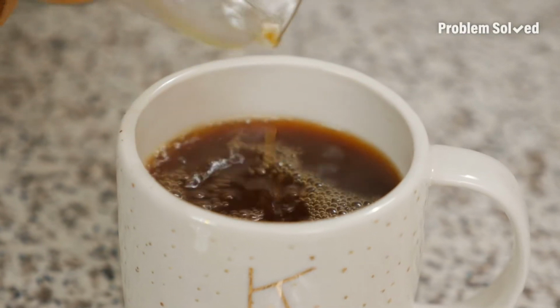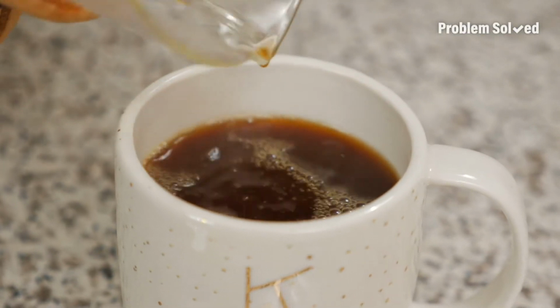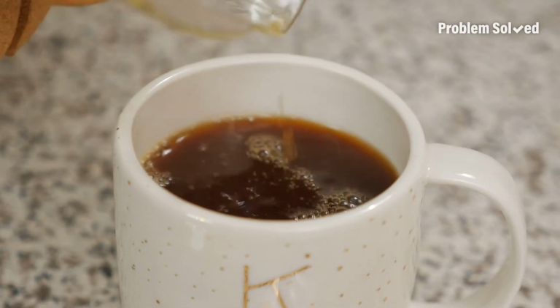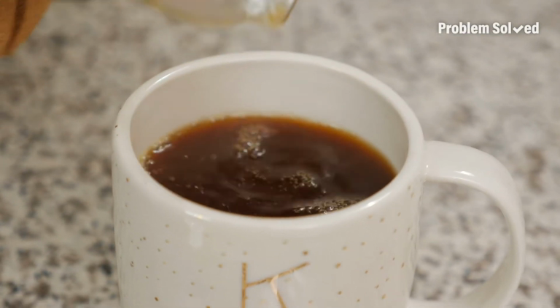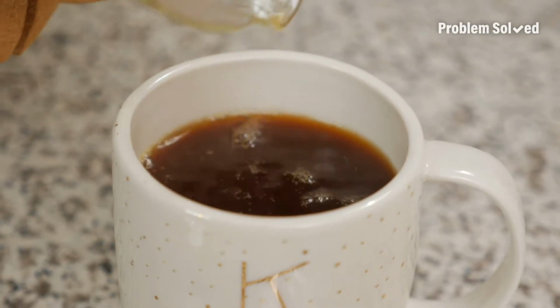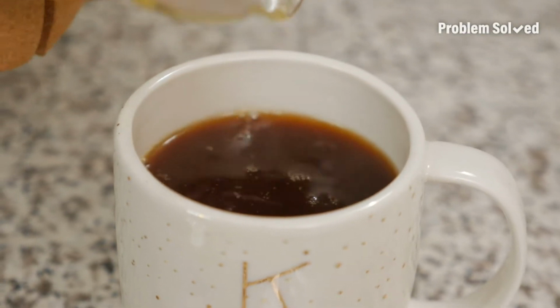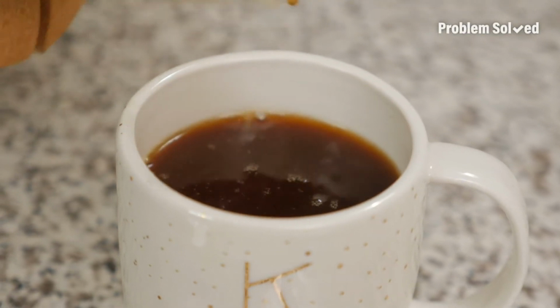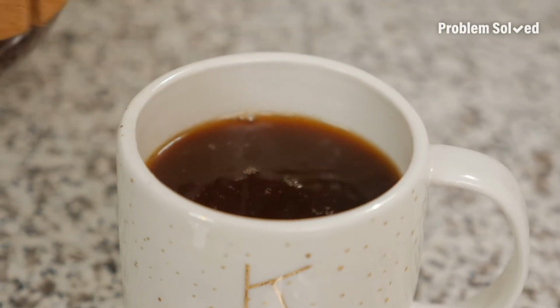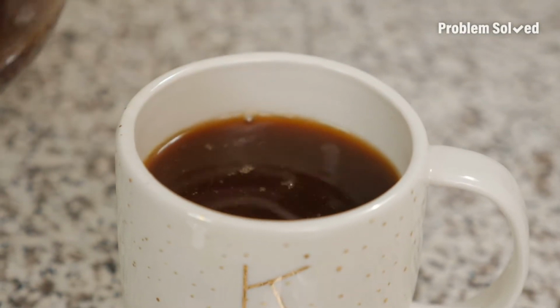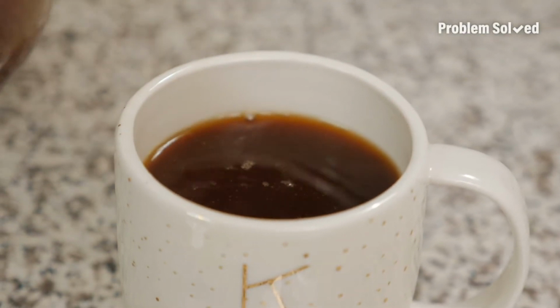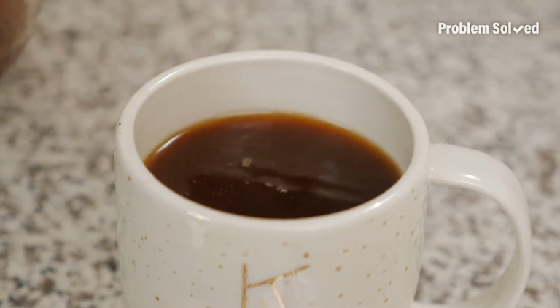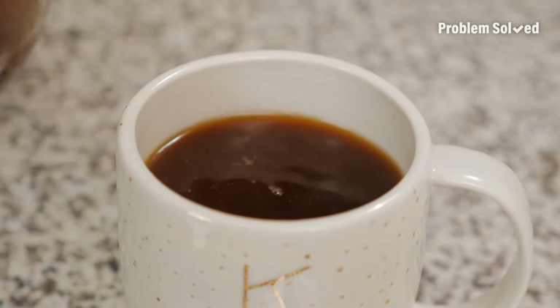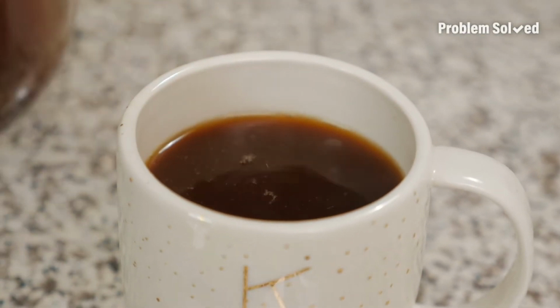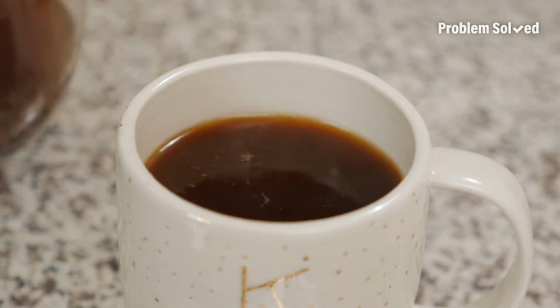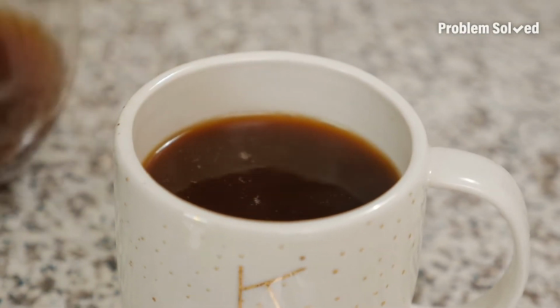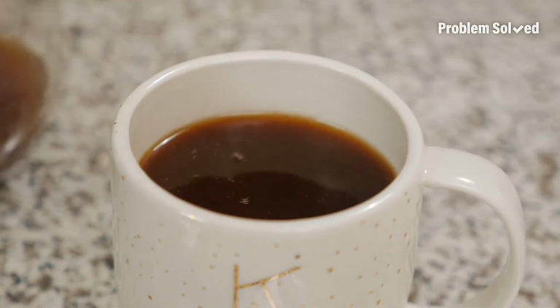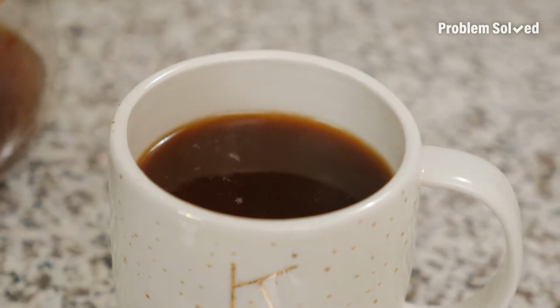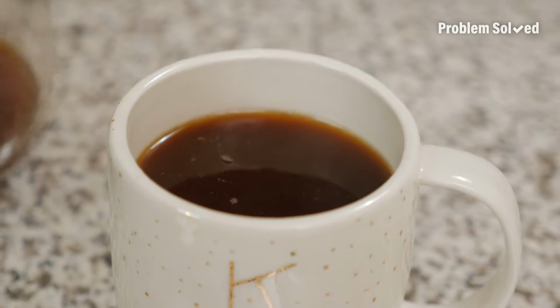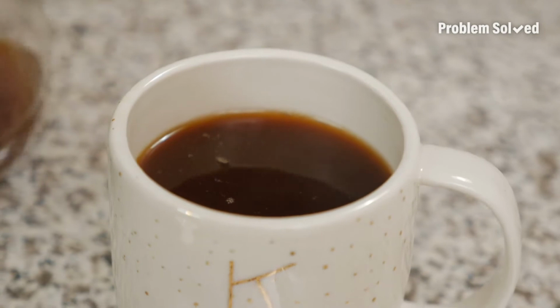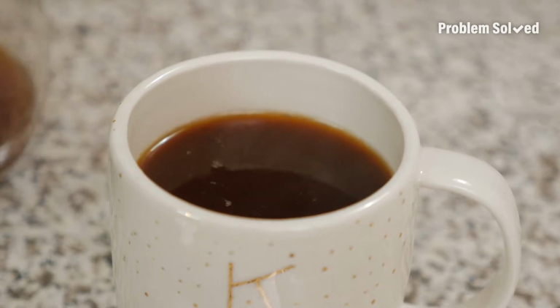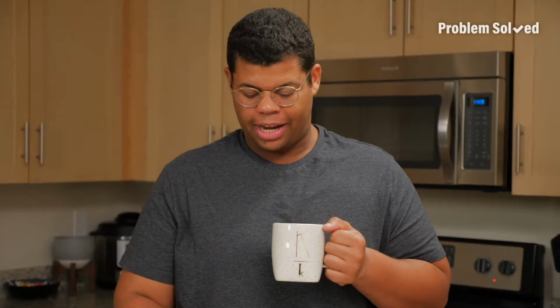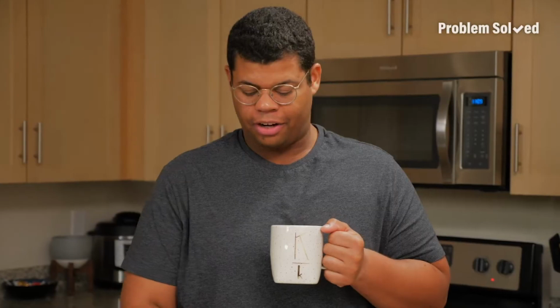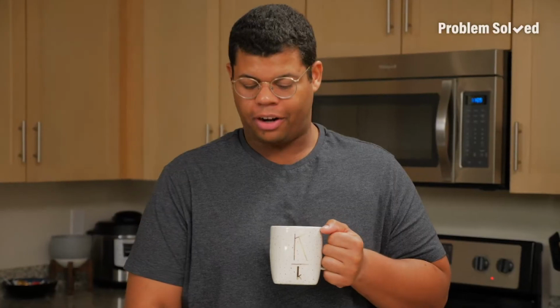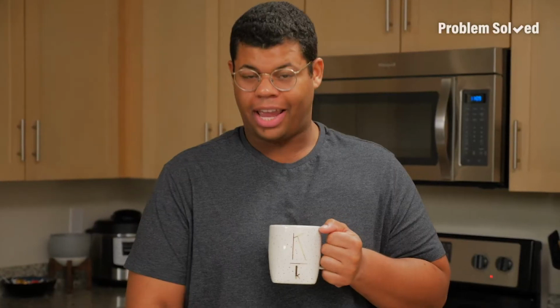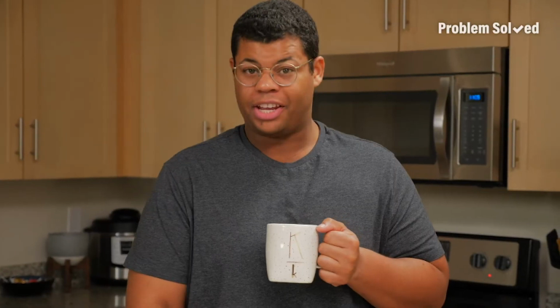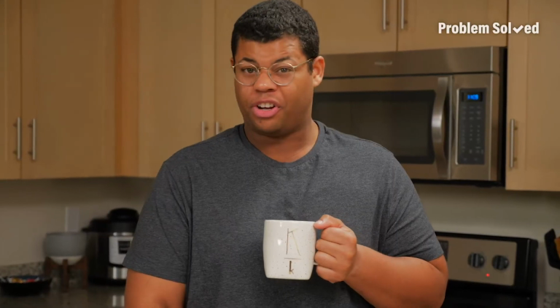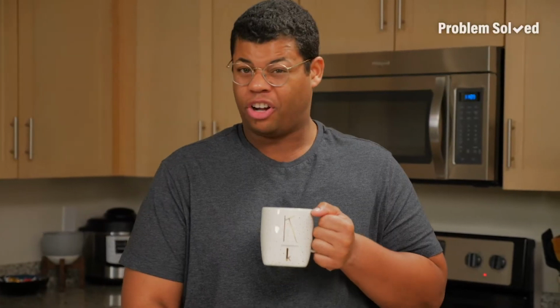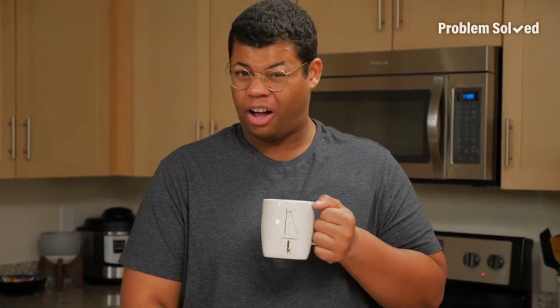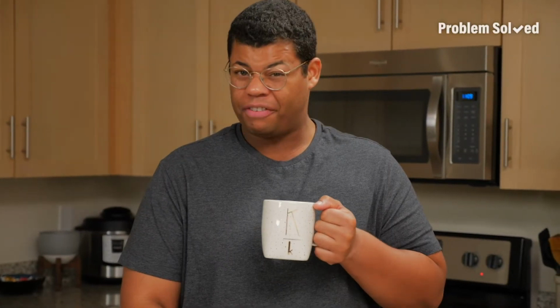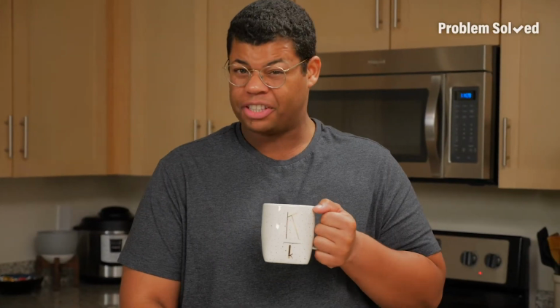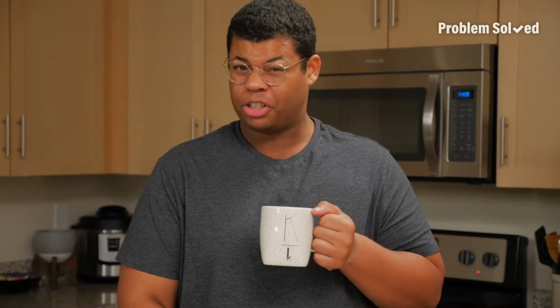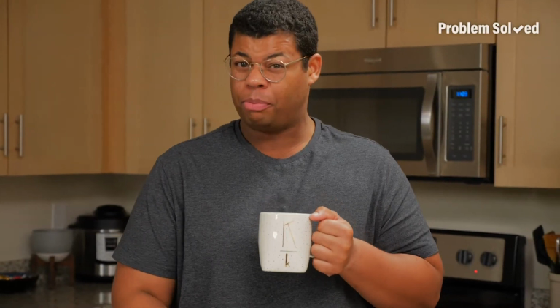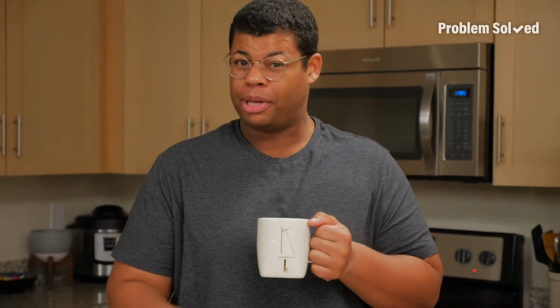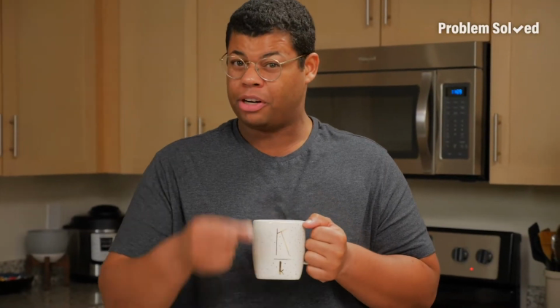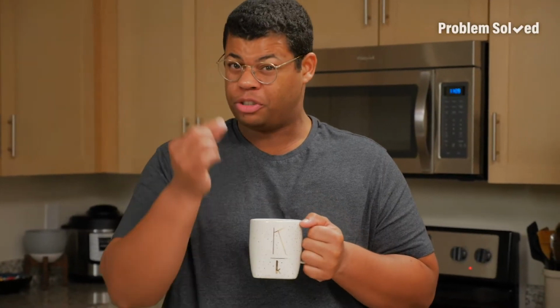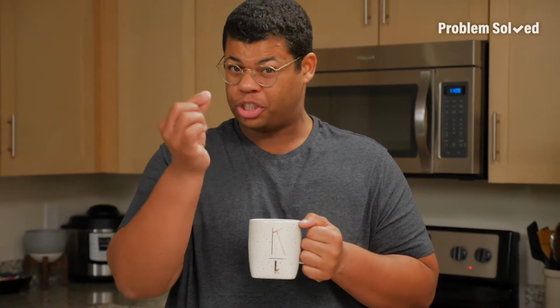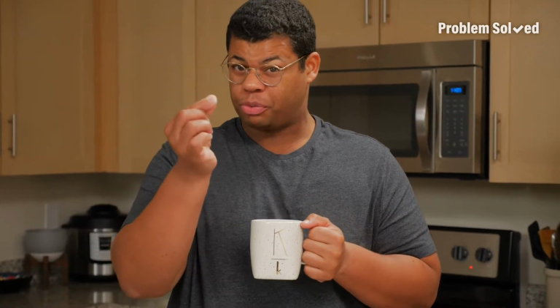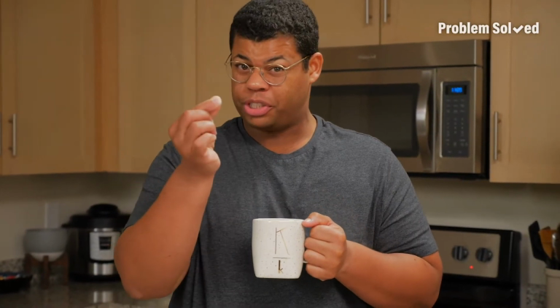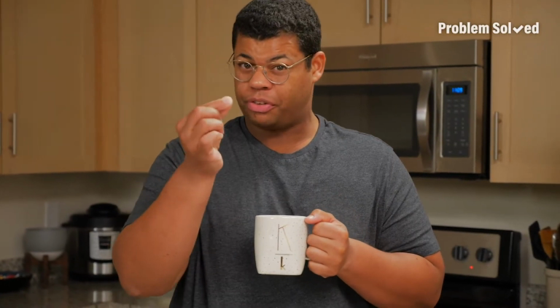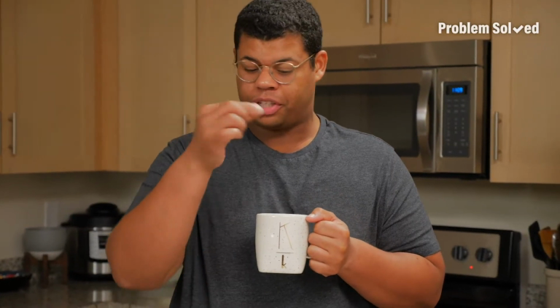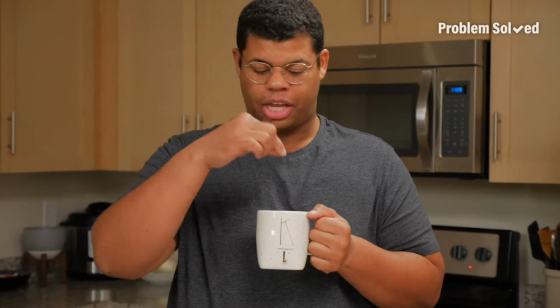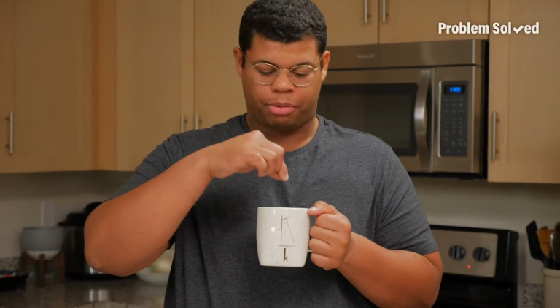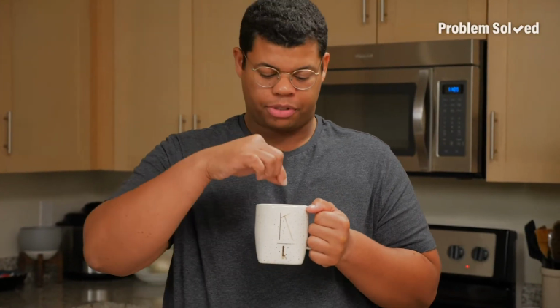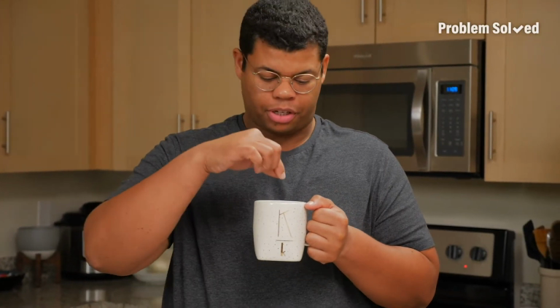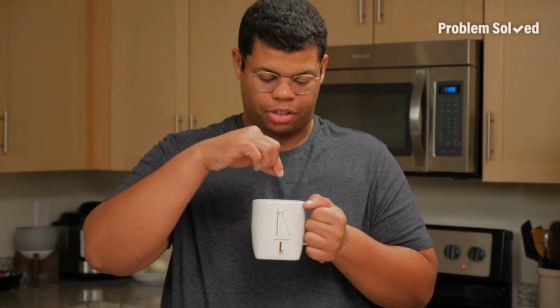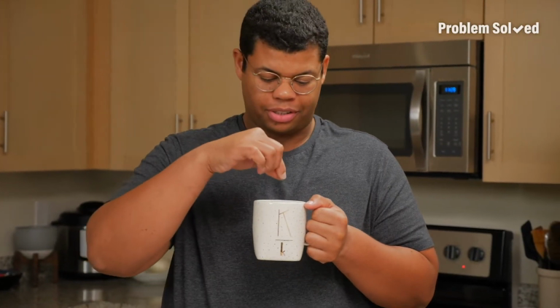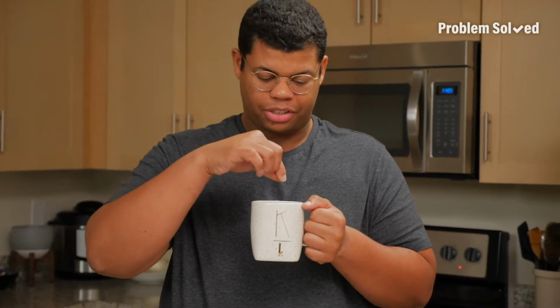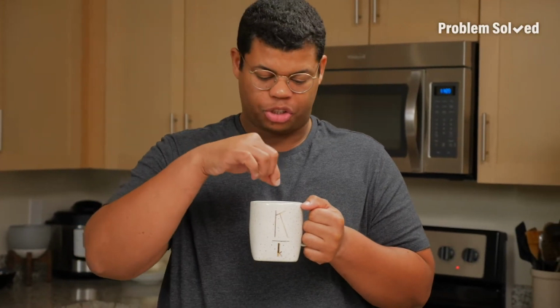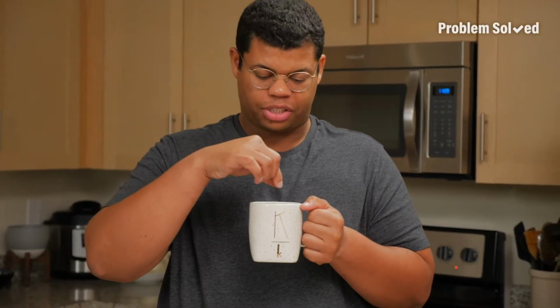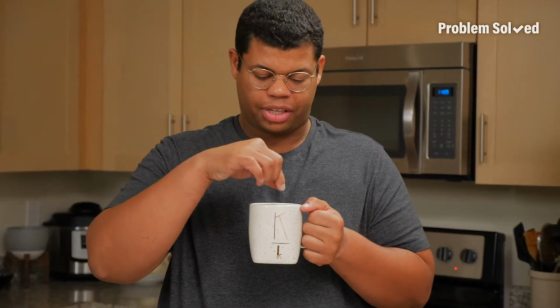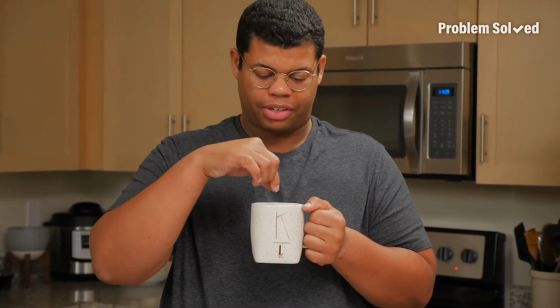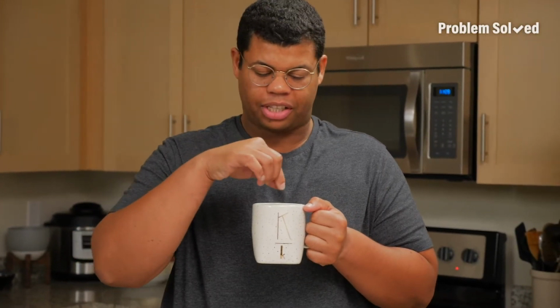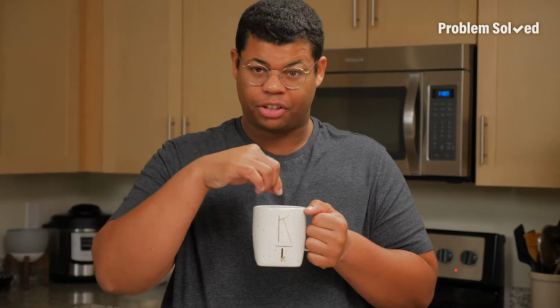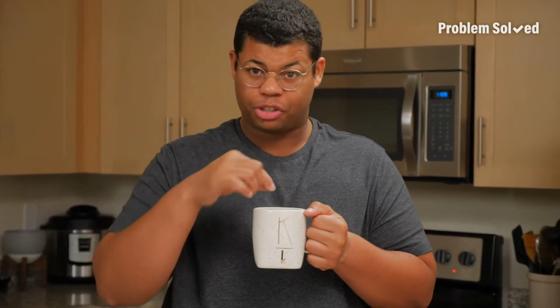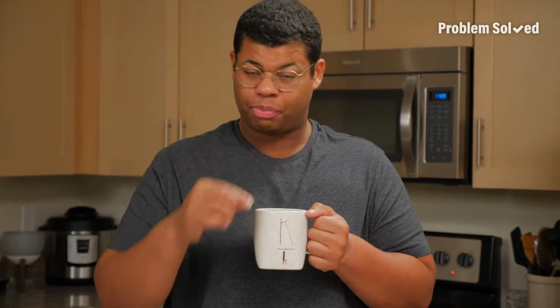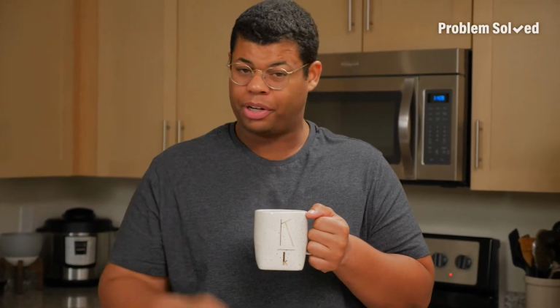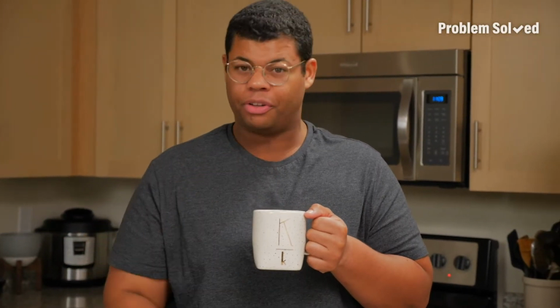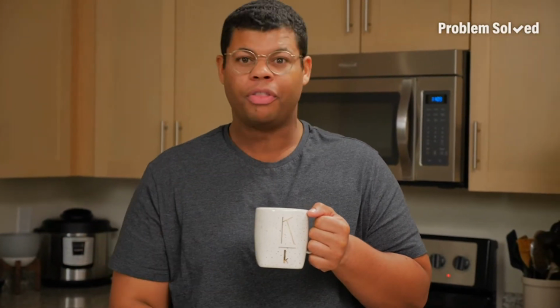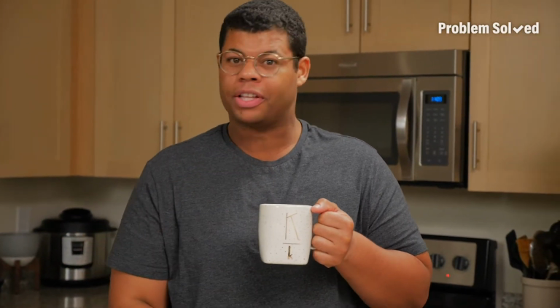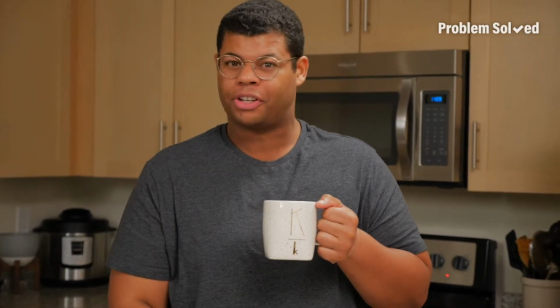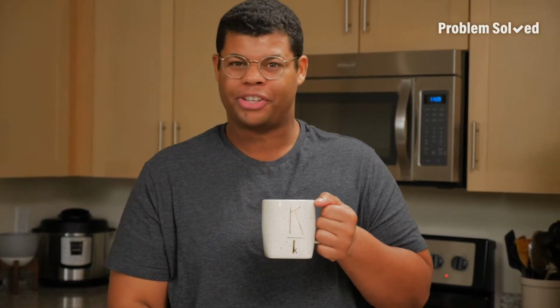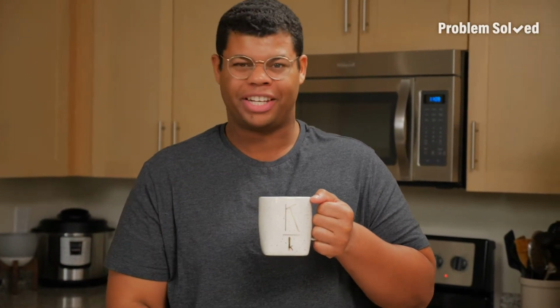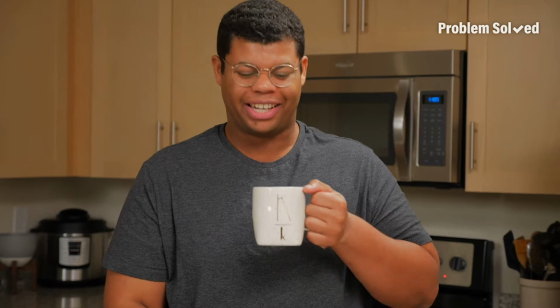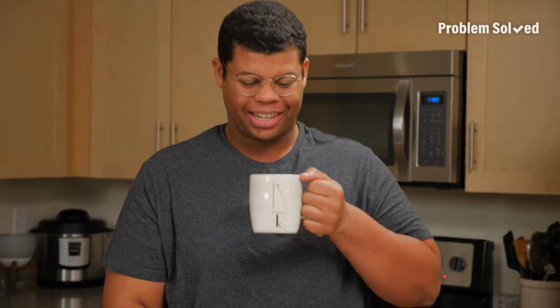This works also if you're out at a restaurant or diner and your coffee's a little bitter. Just reach for the table salt and give it a little sprinkle. That's all you need.